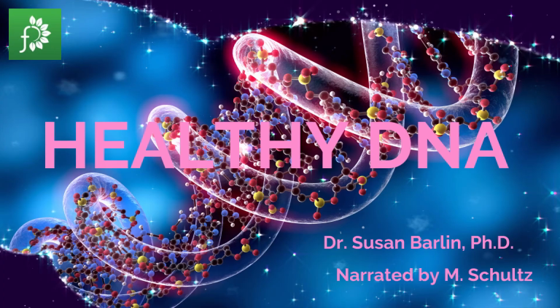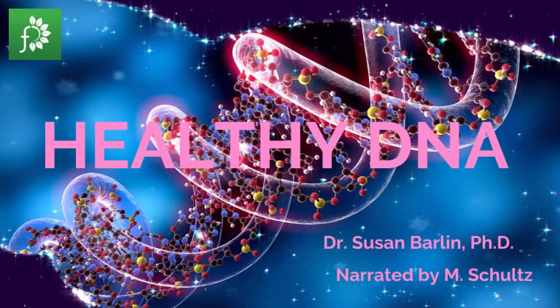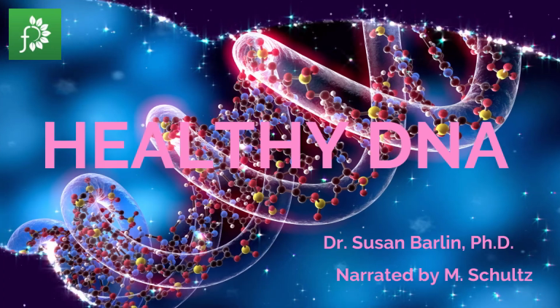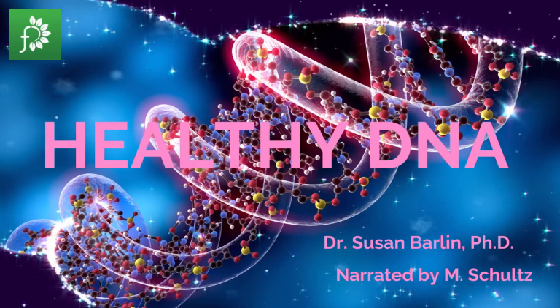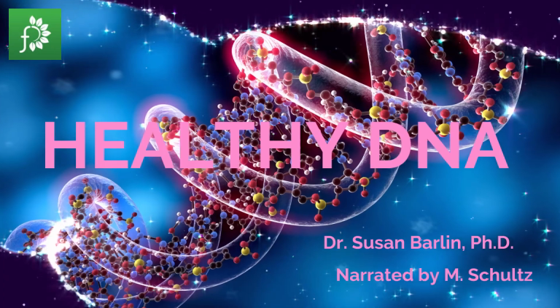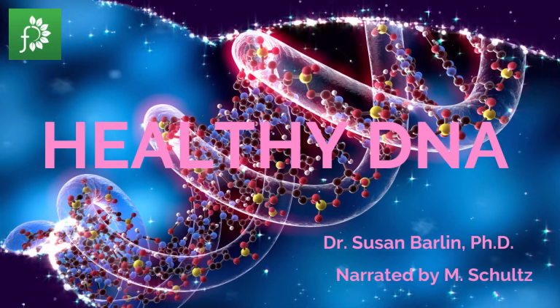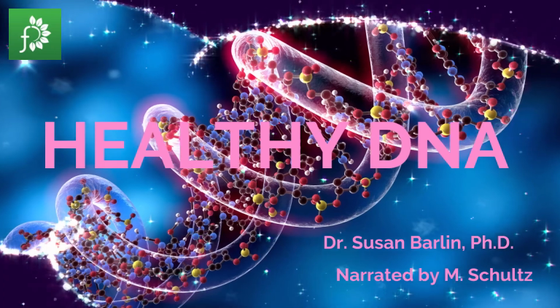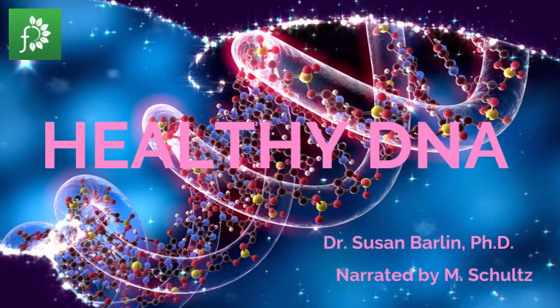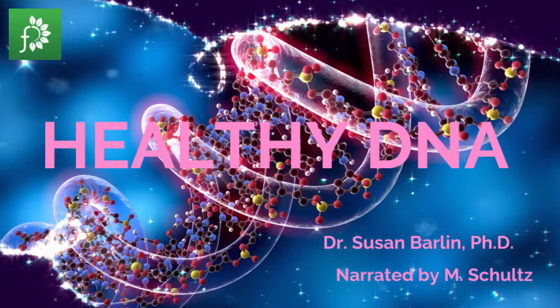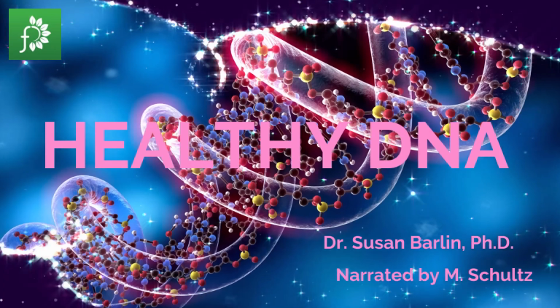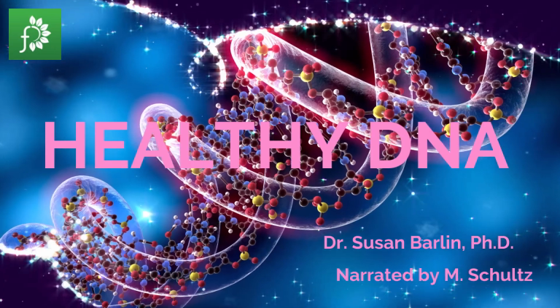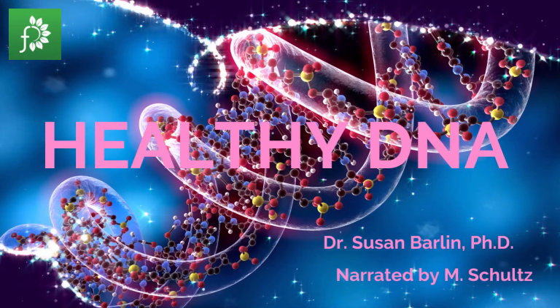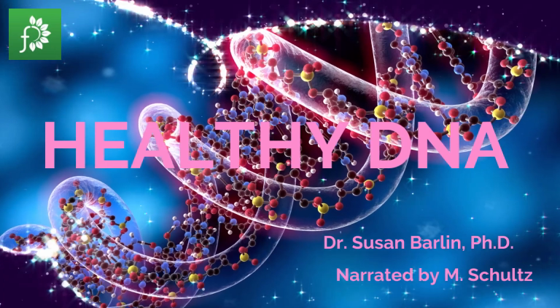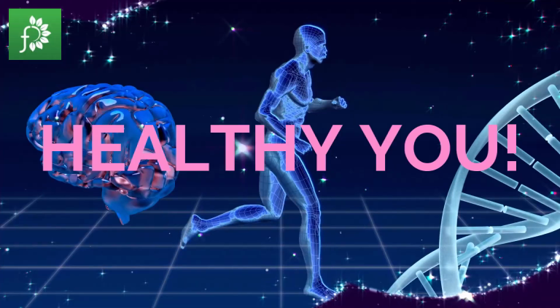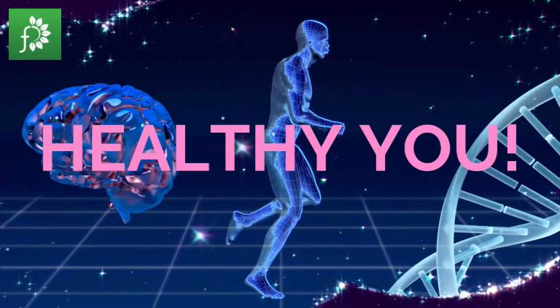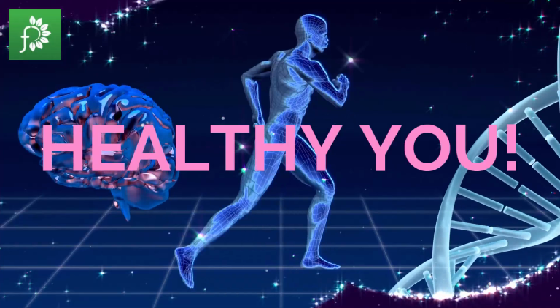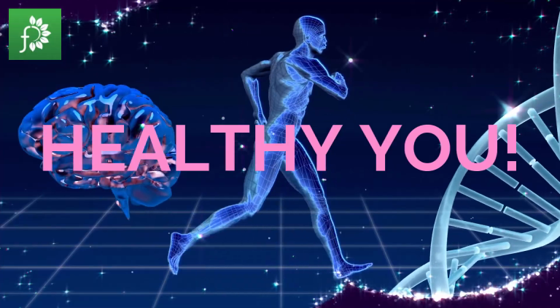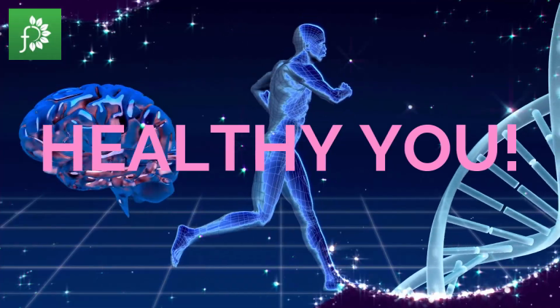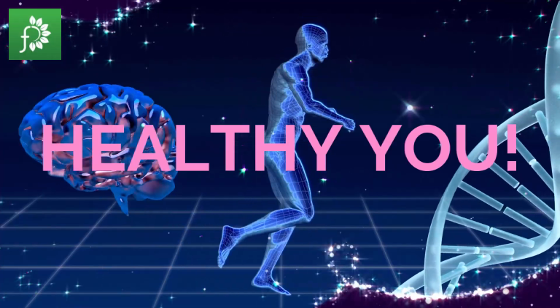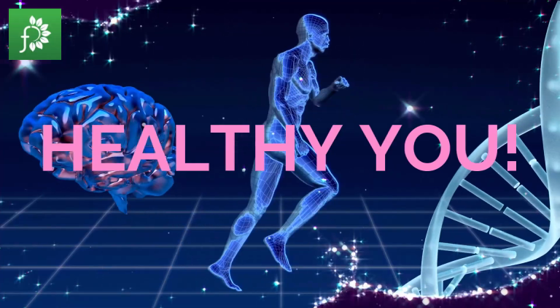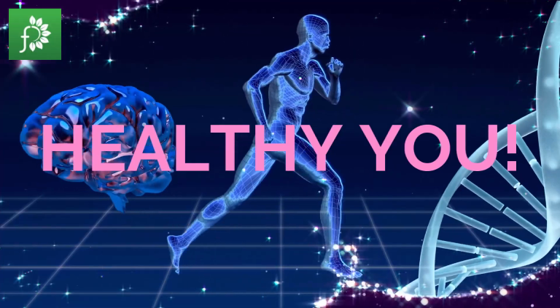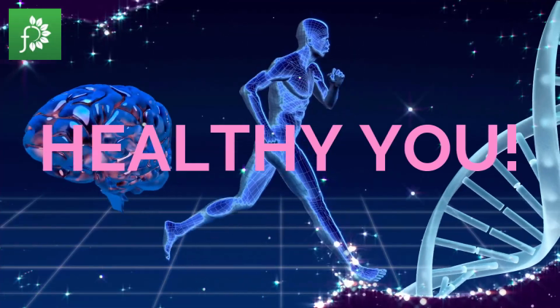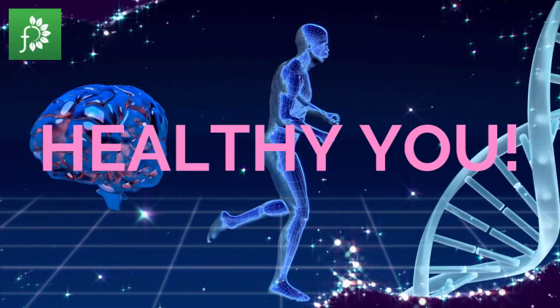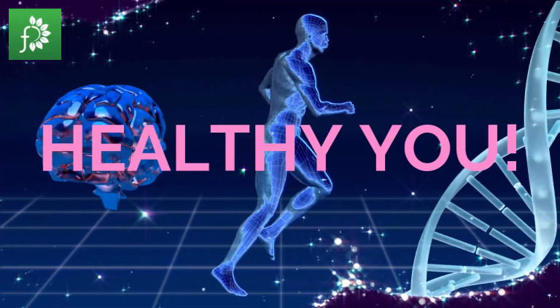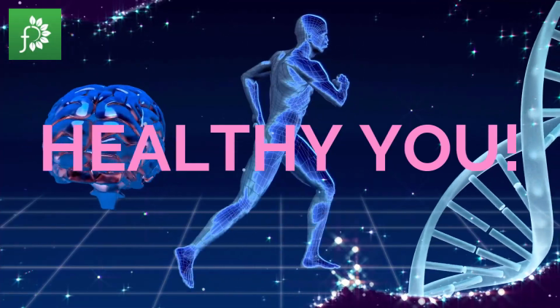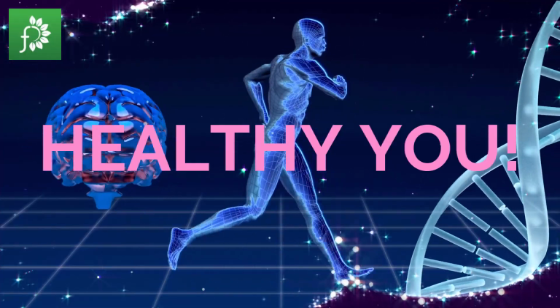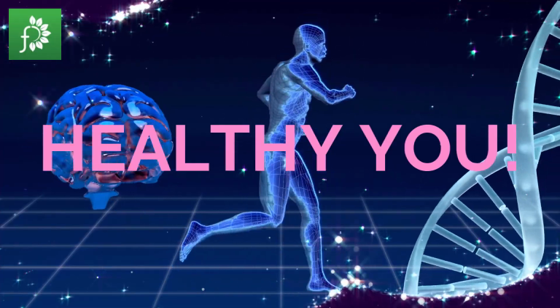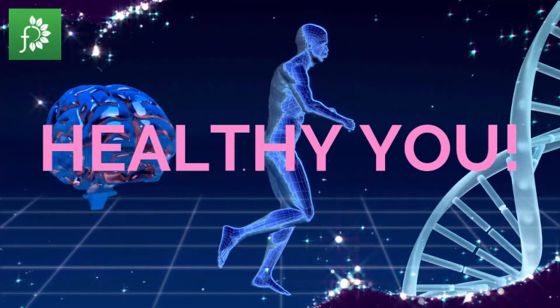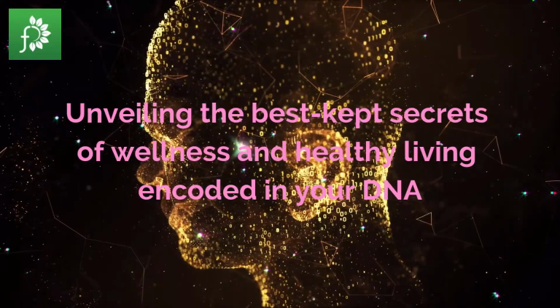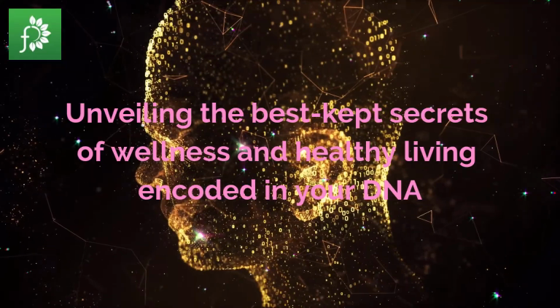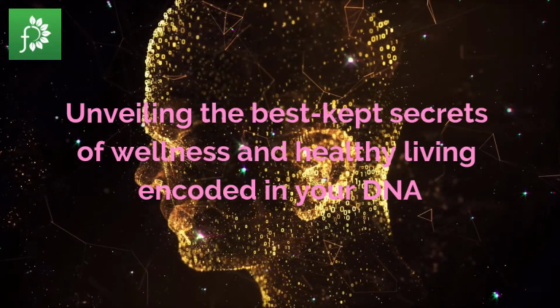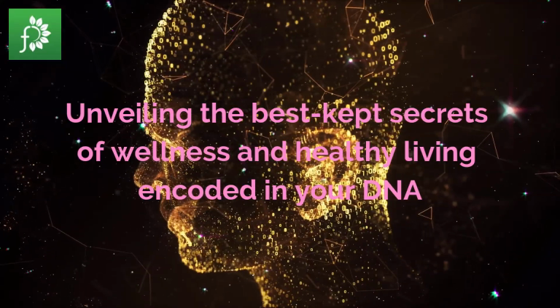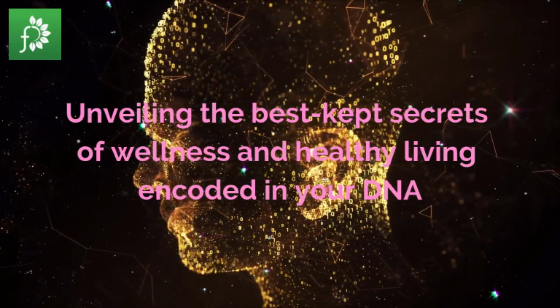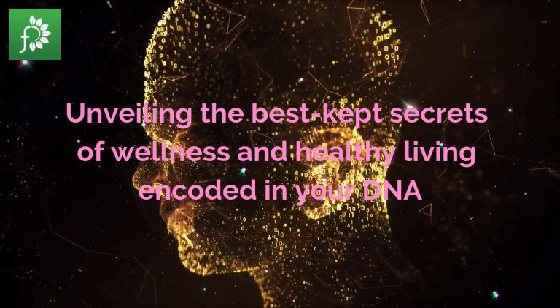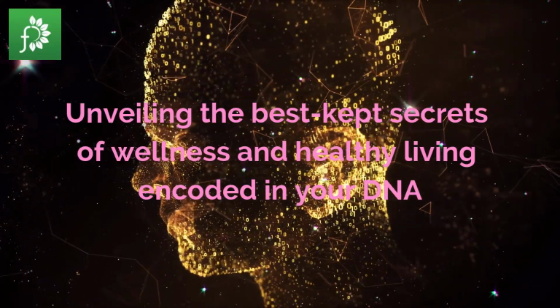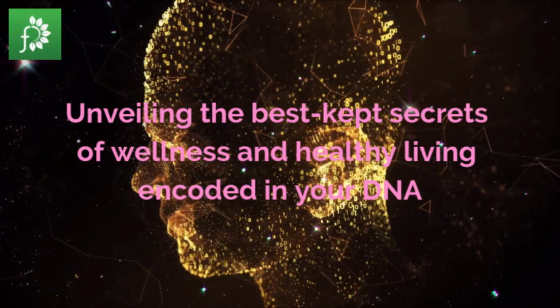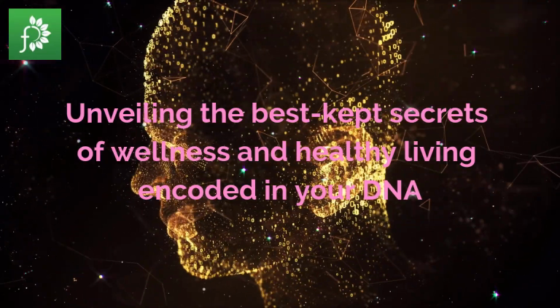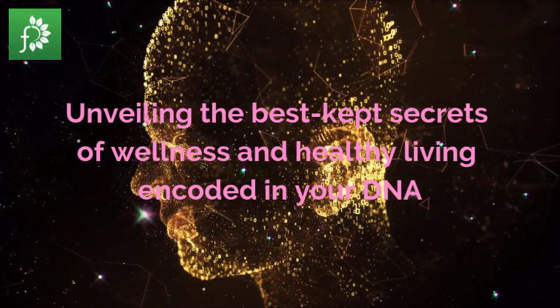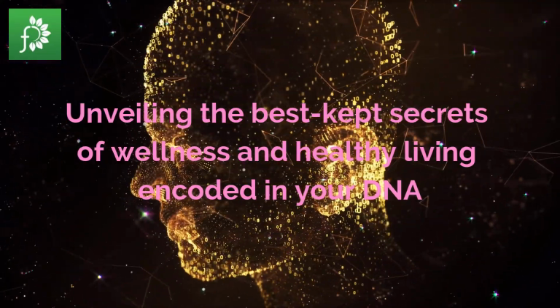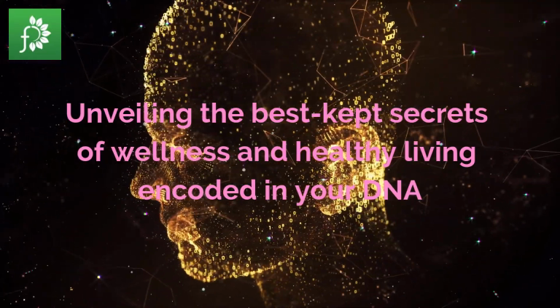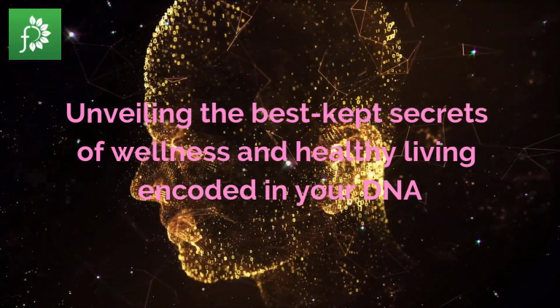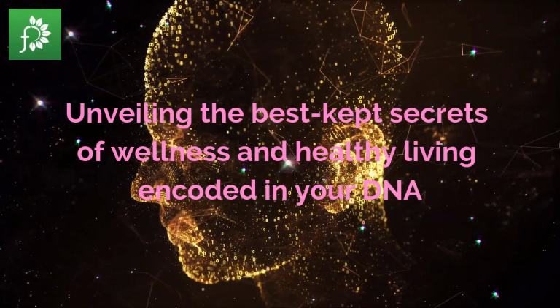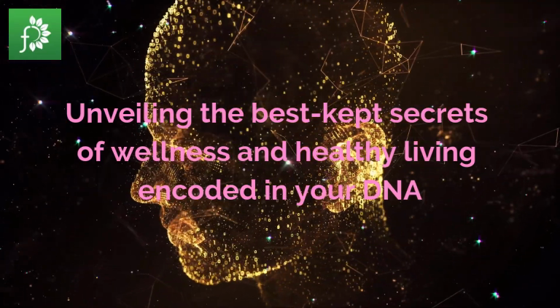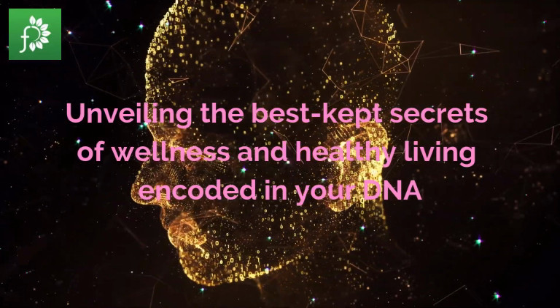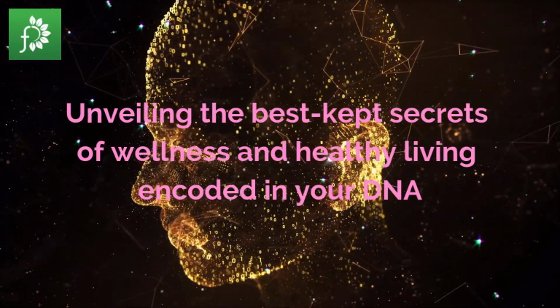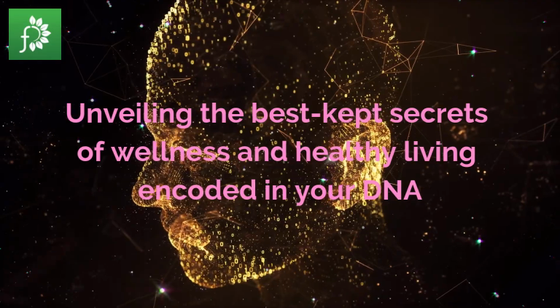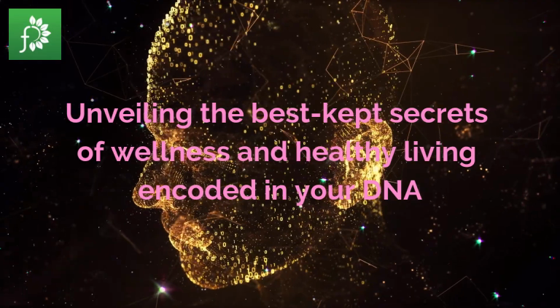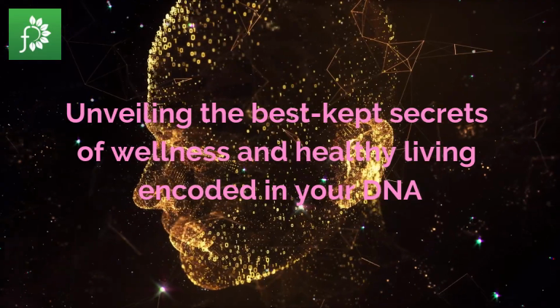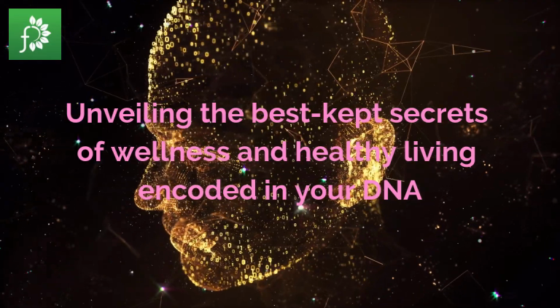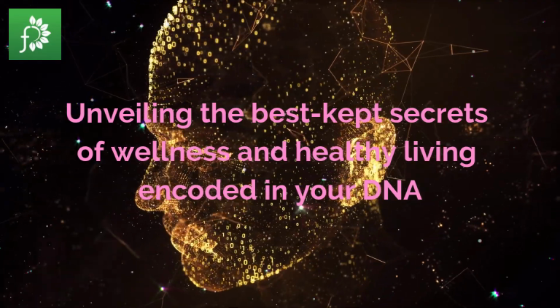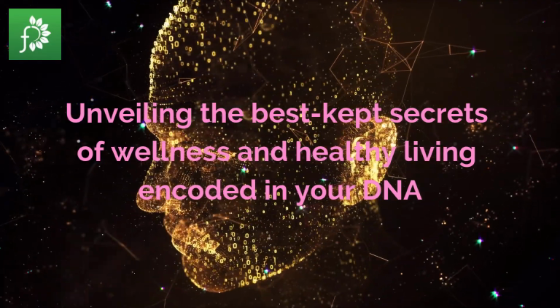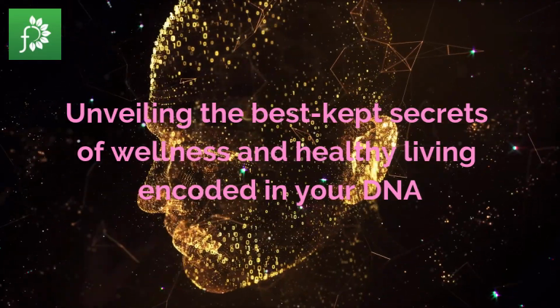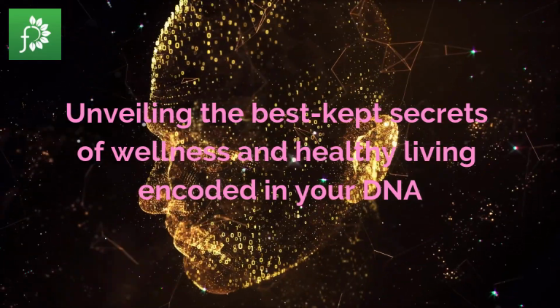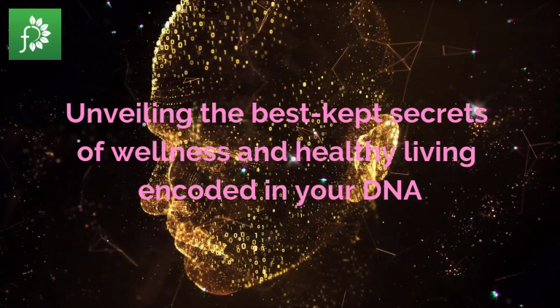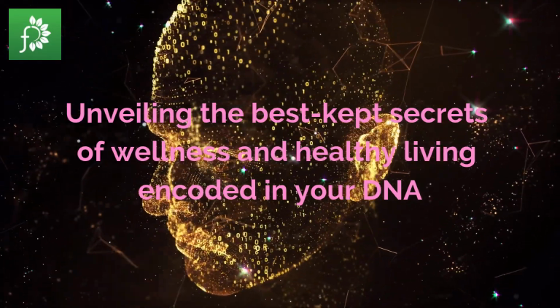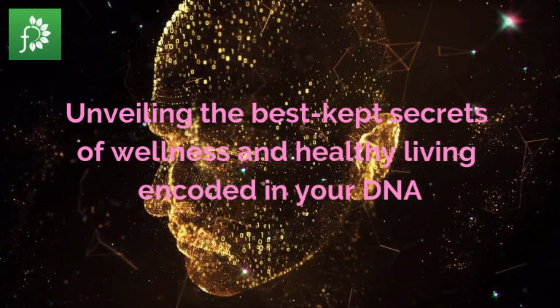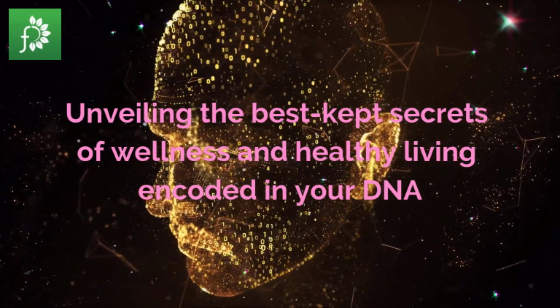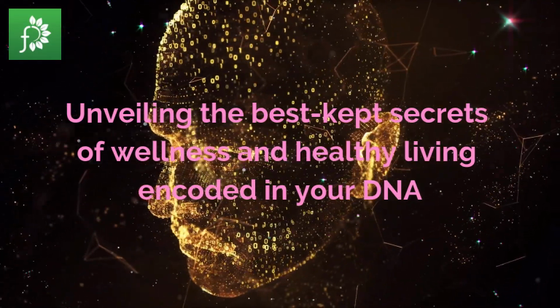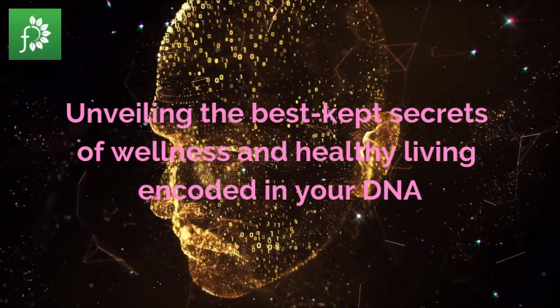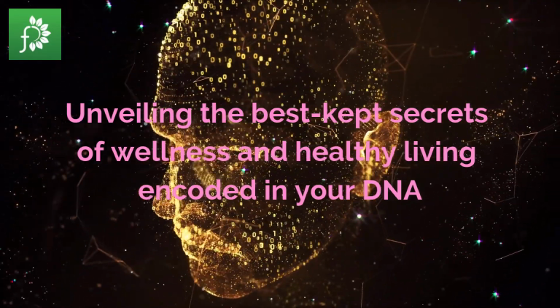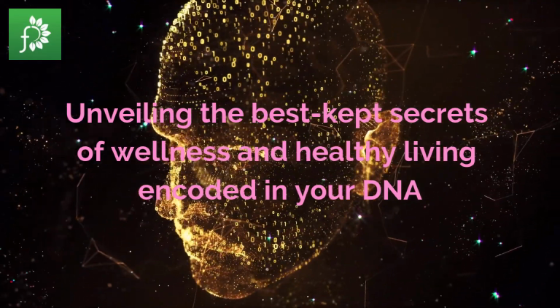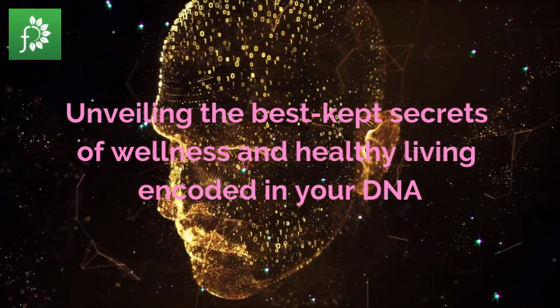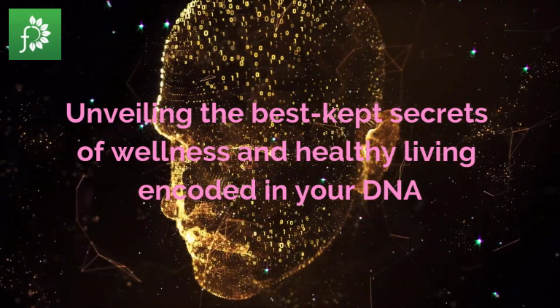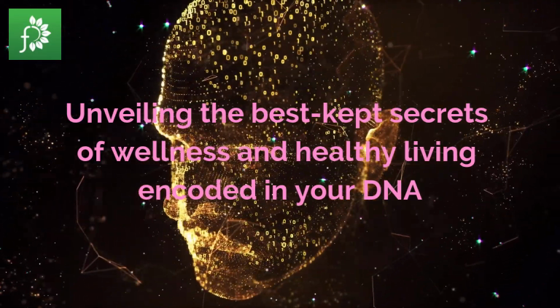Healthy DNA, Healthy You. Unveiling the best-kept secrets of wellness and healthy living encoded in your DNA.